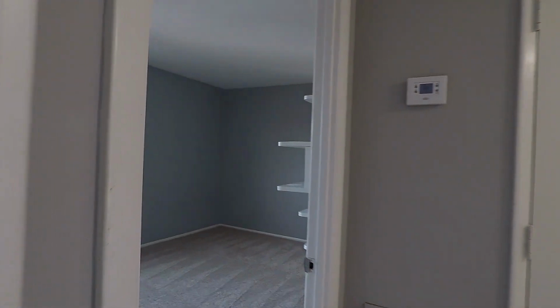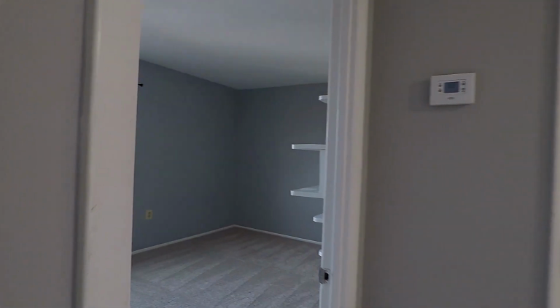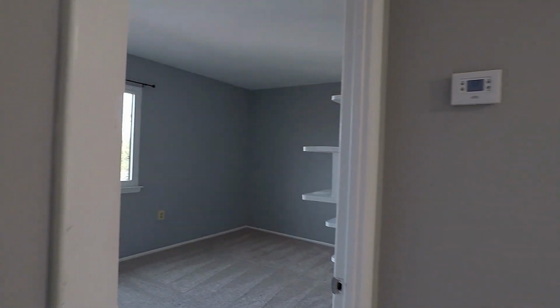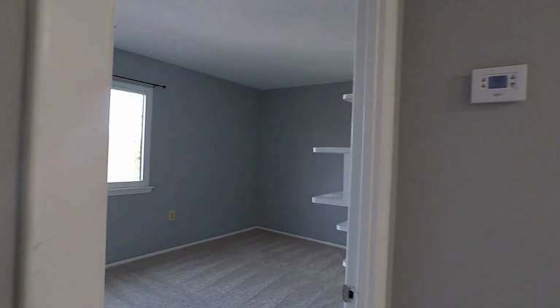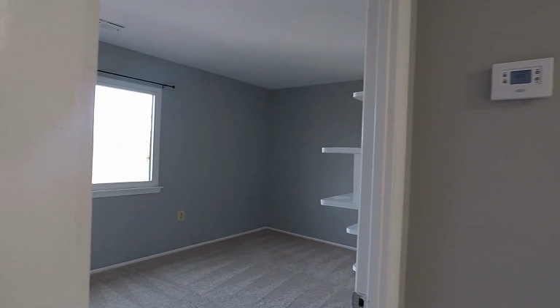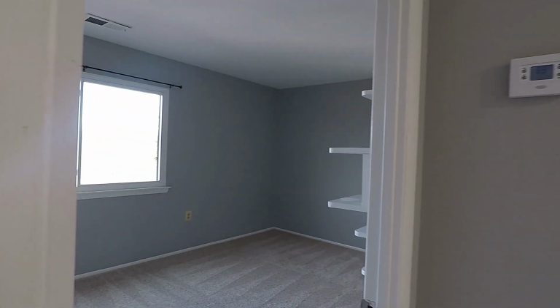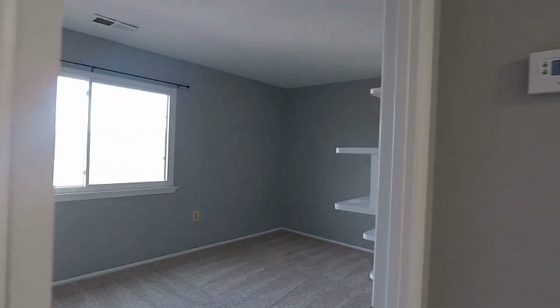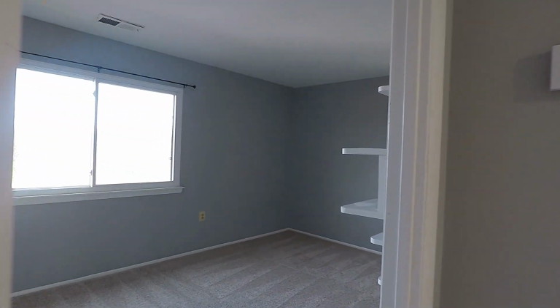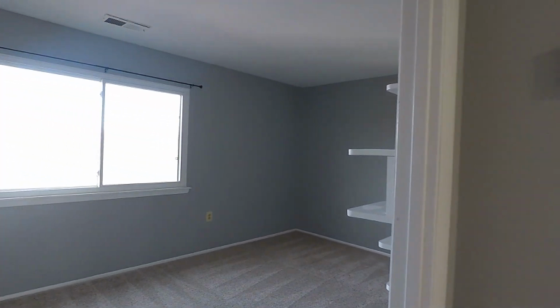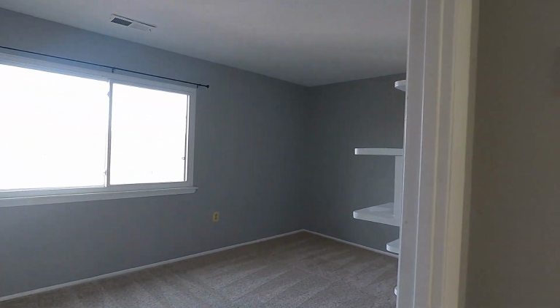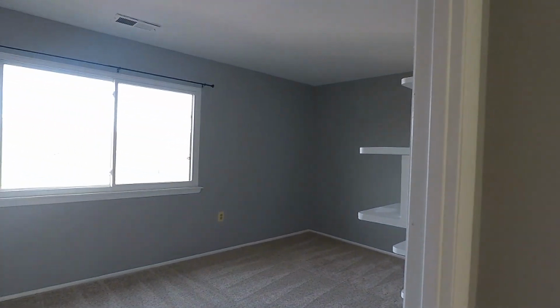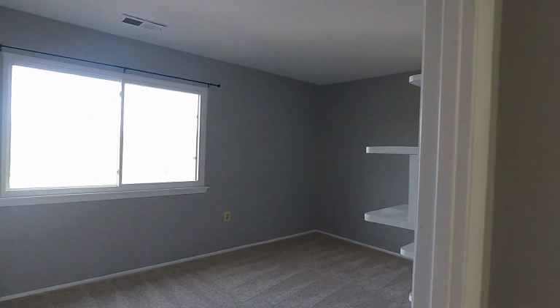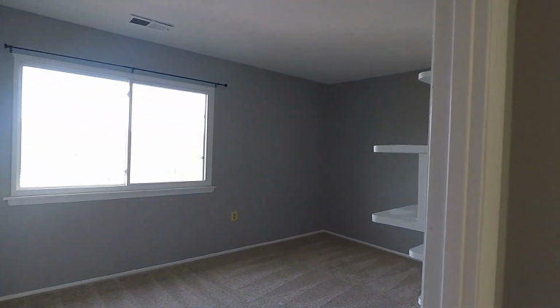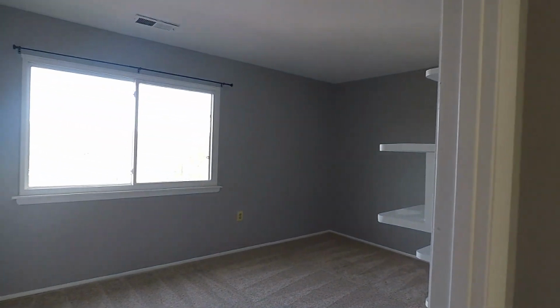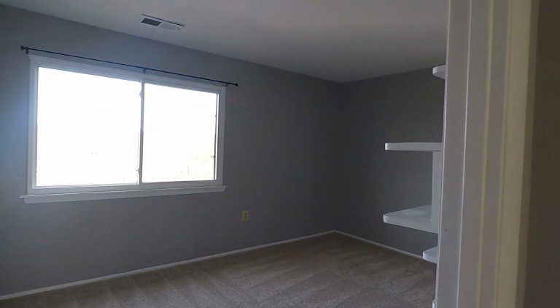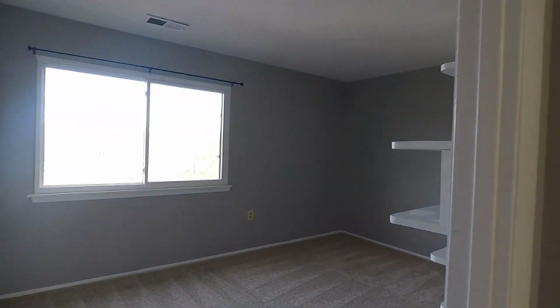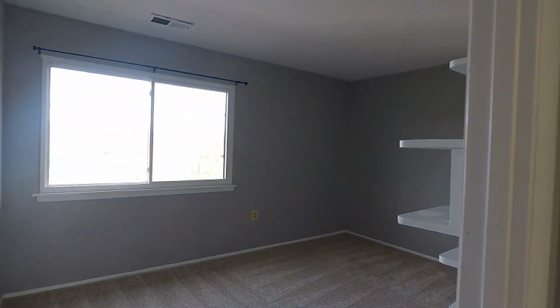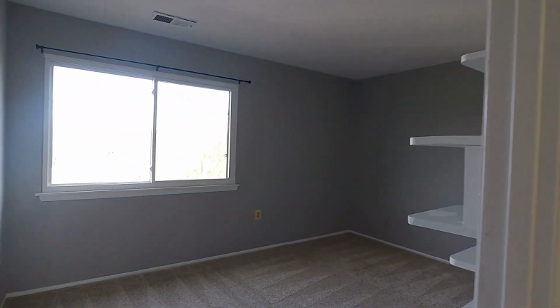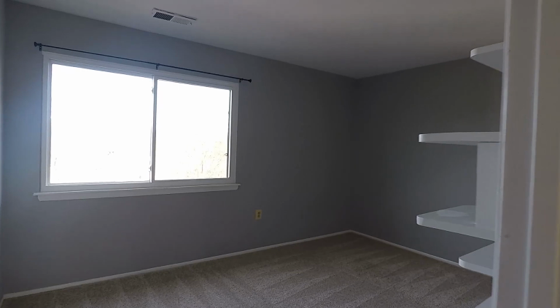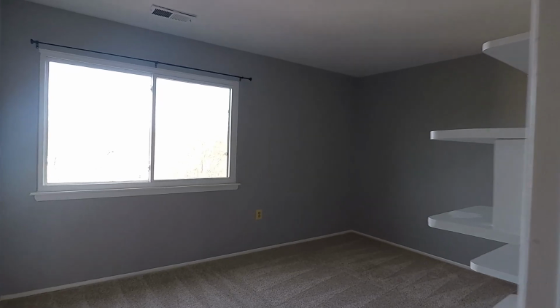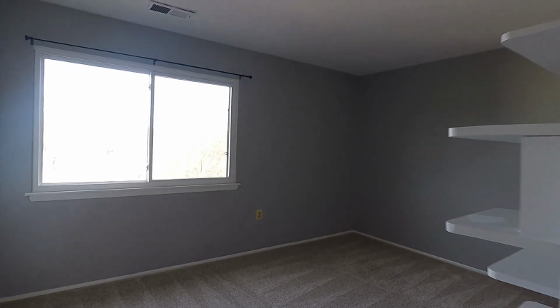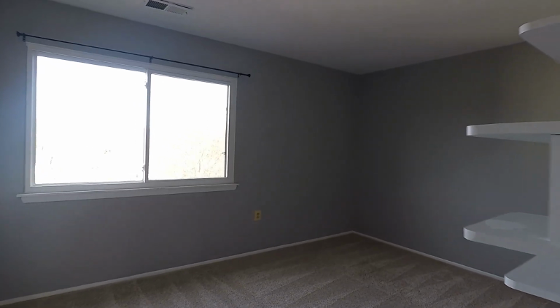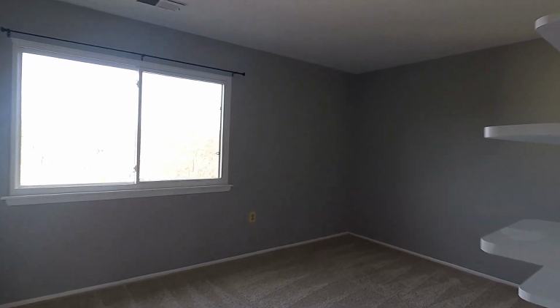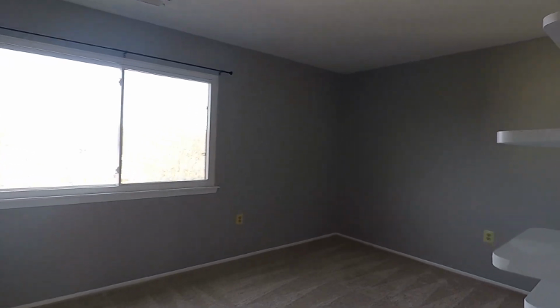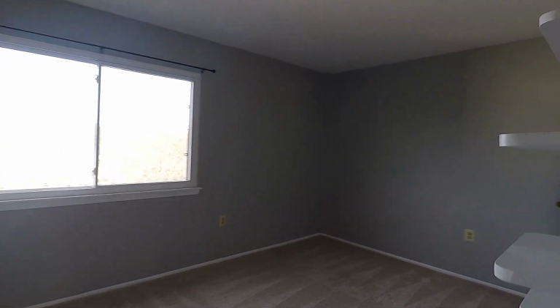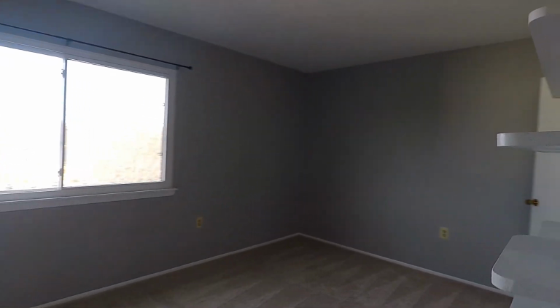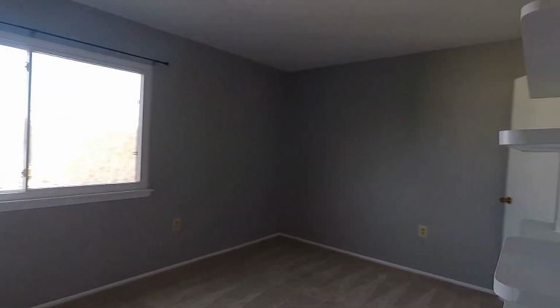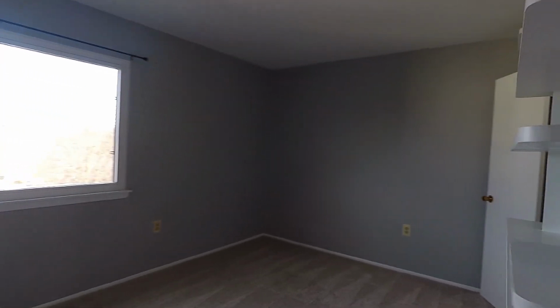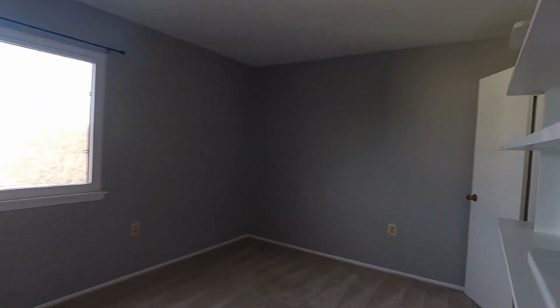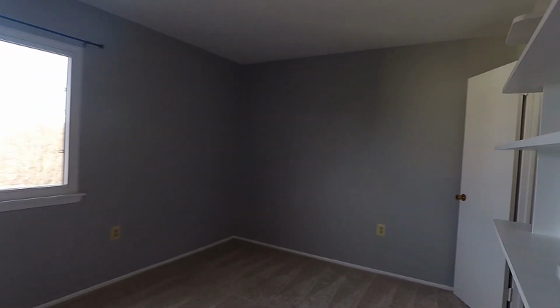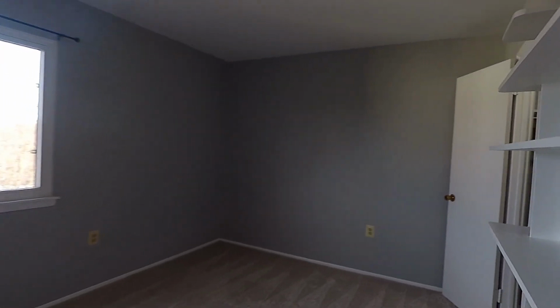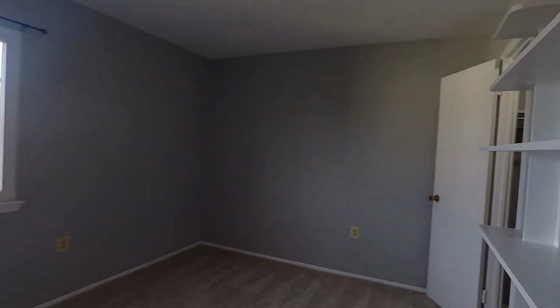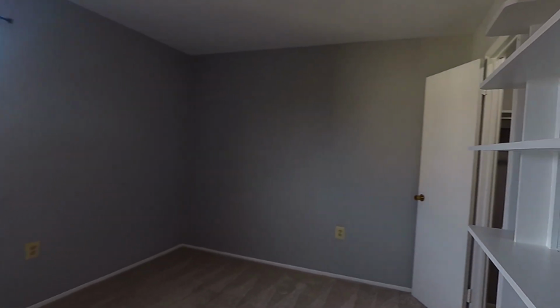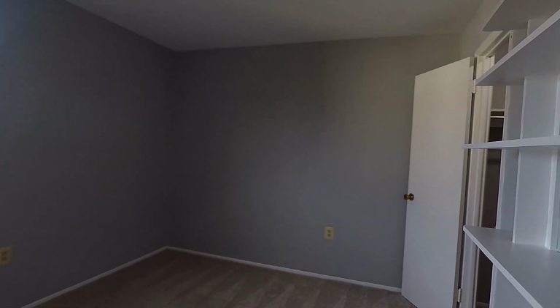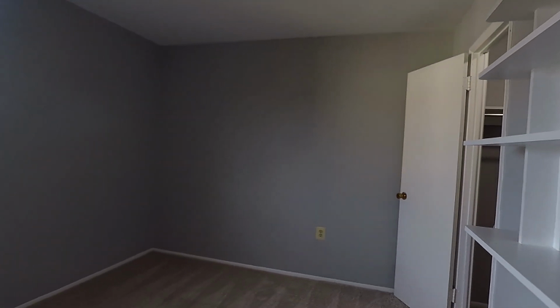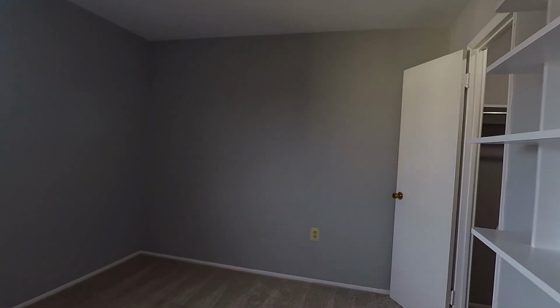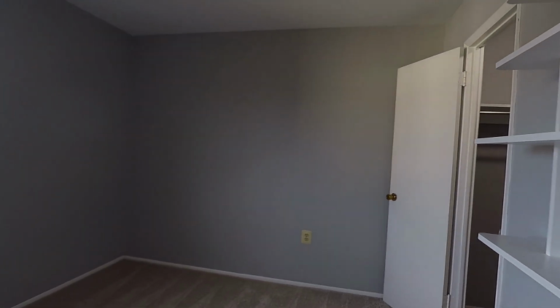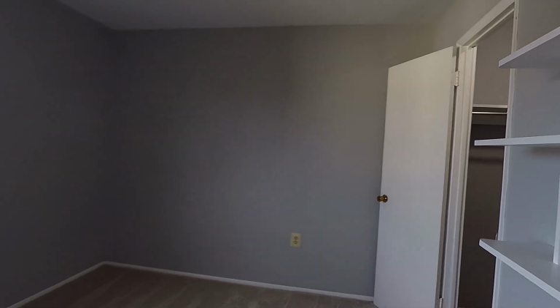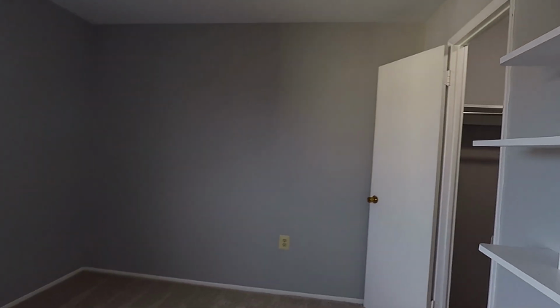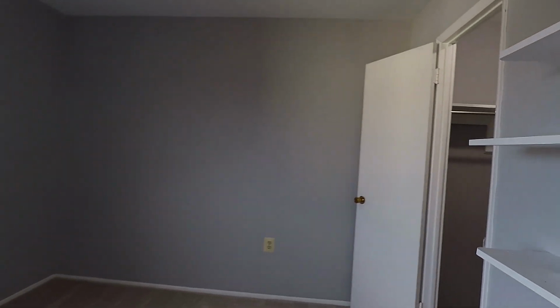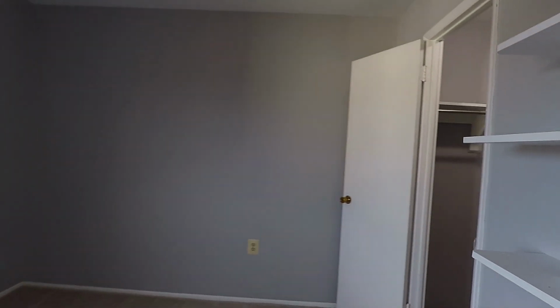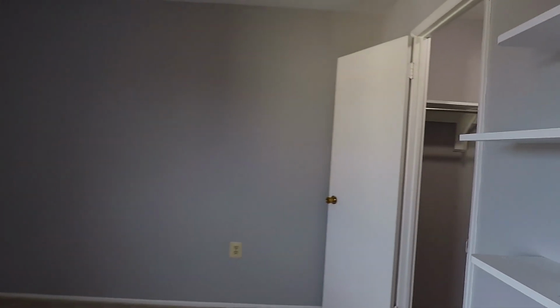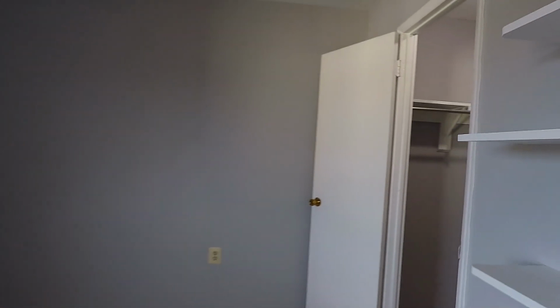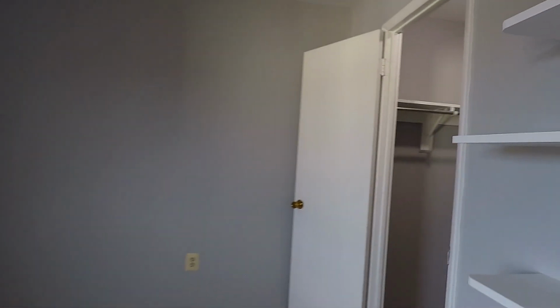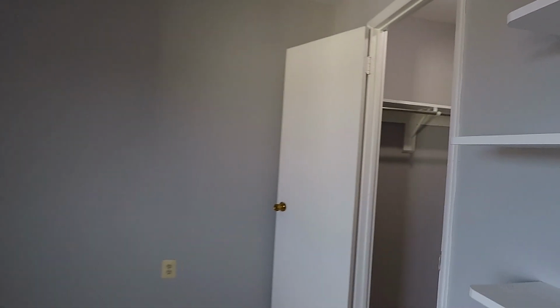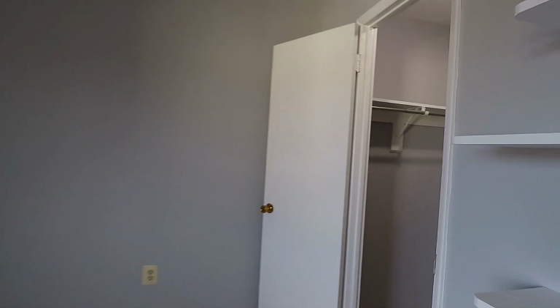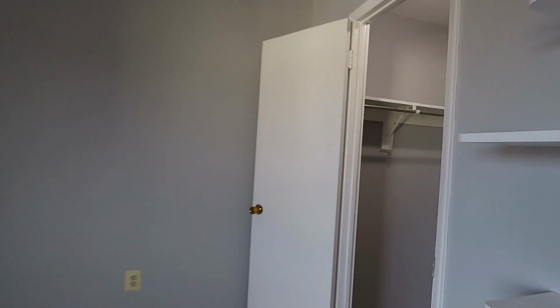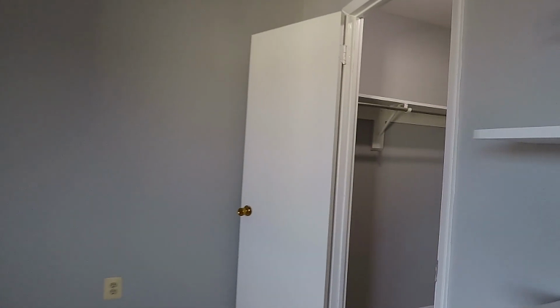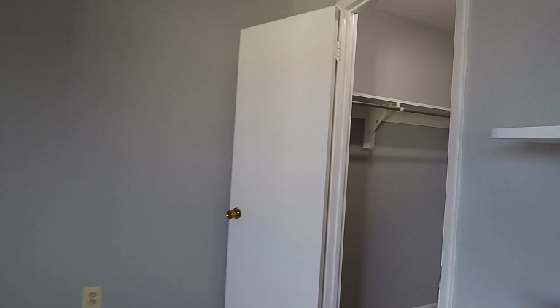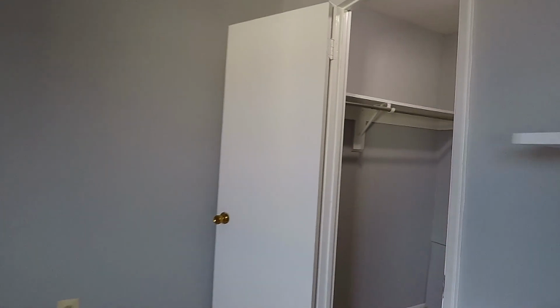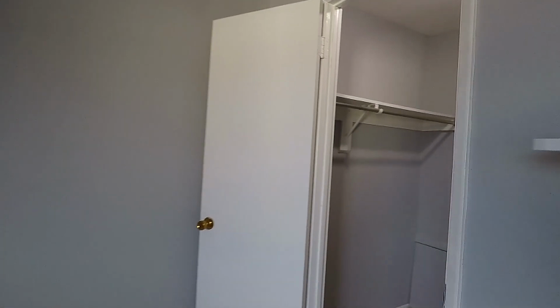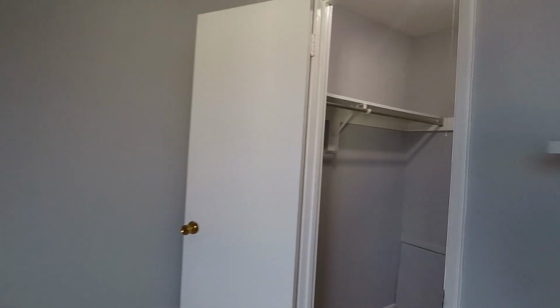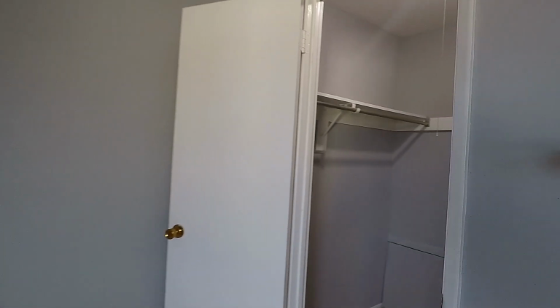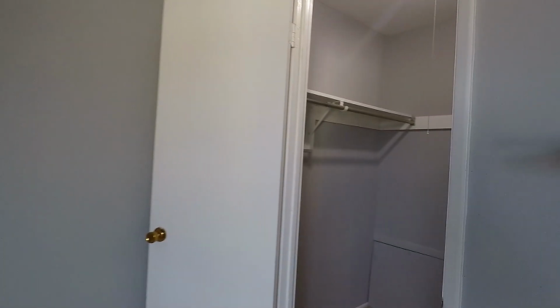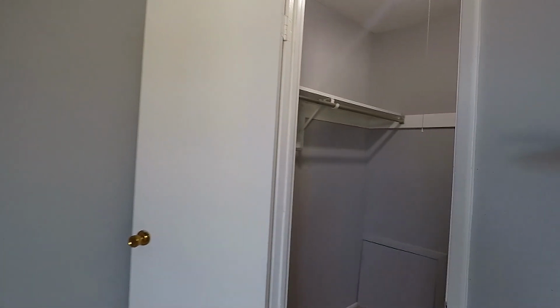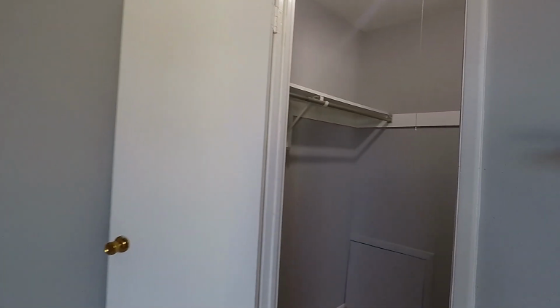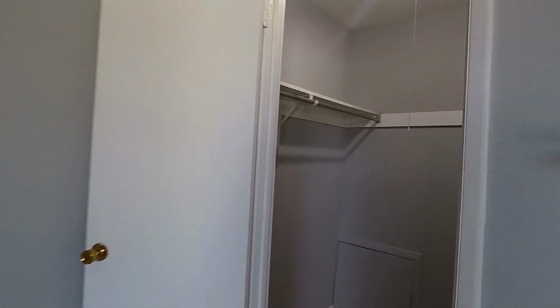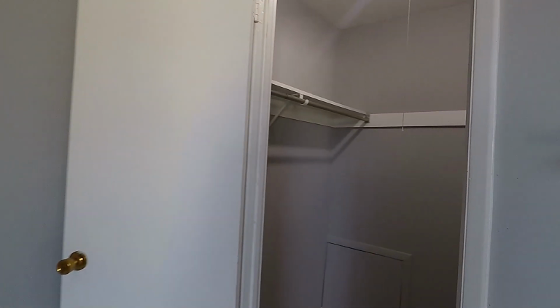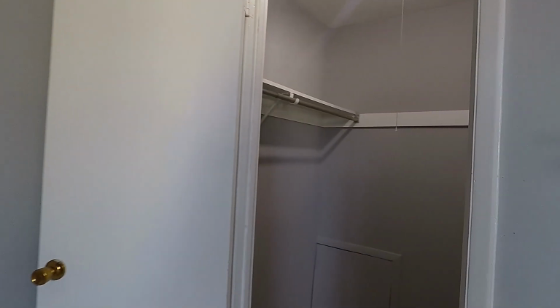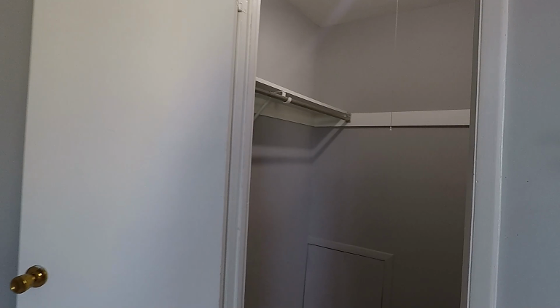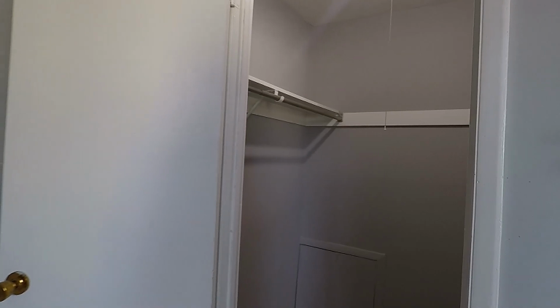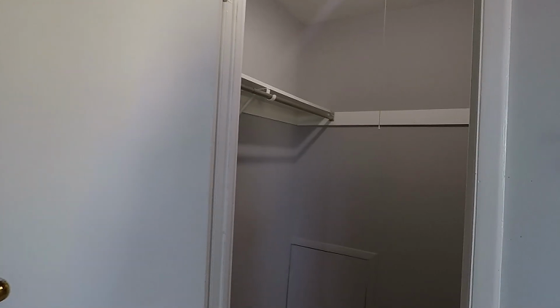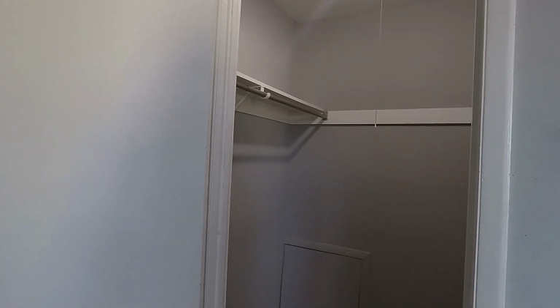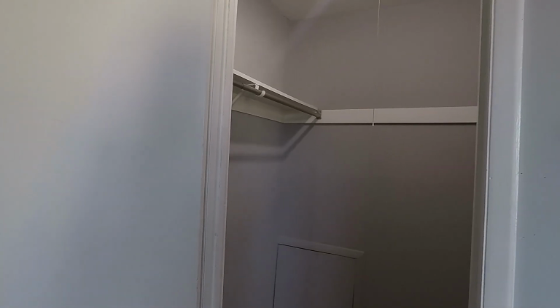Up next is bedroom number two — also a good sized room with some built-in shelving. And here's your walk-in closet.